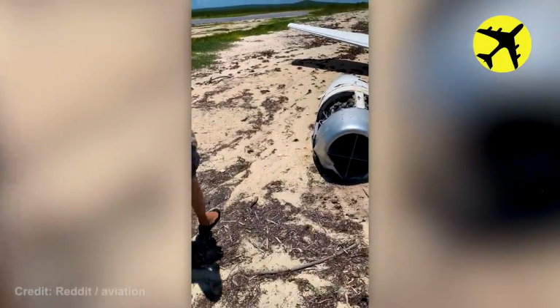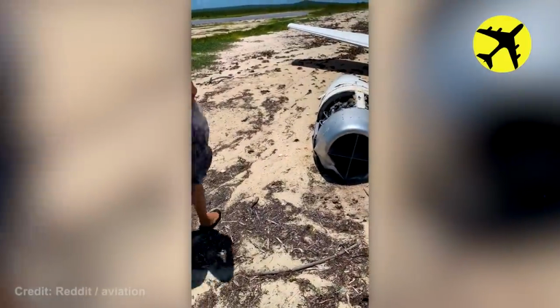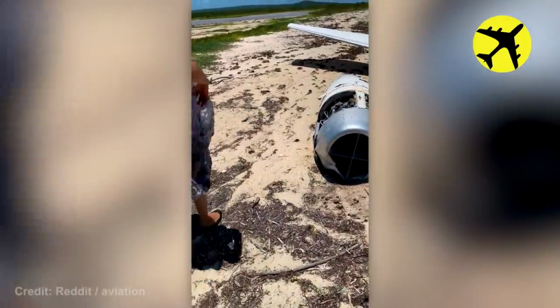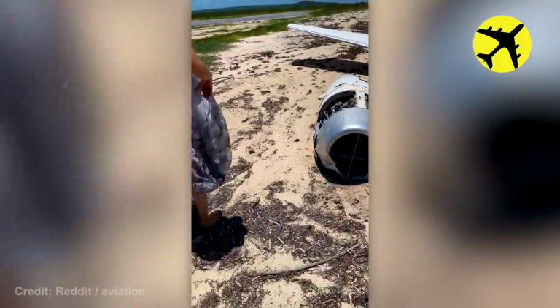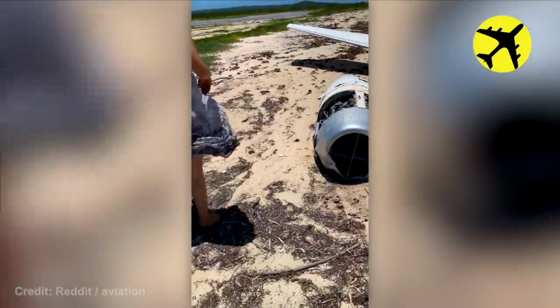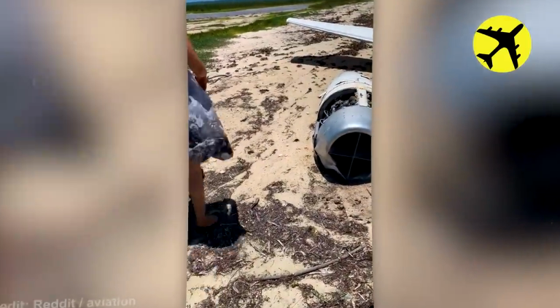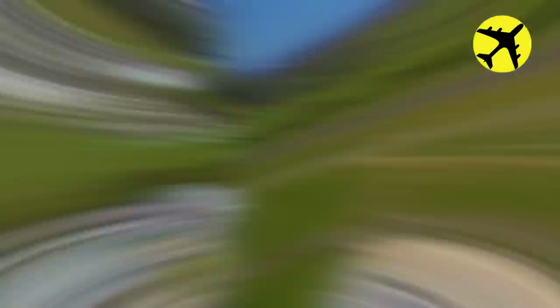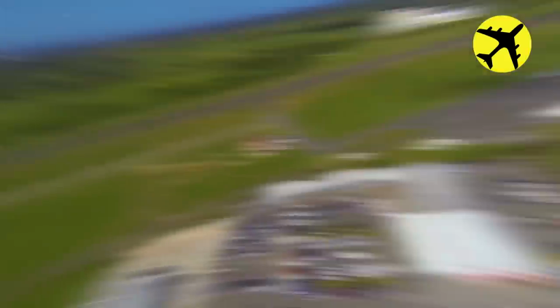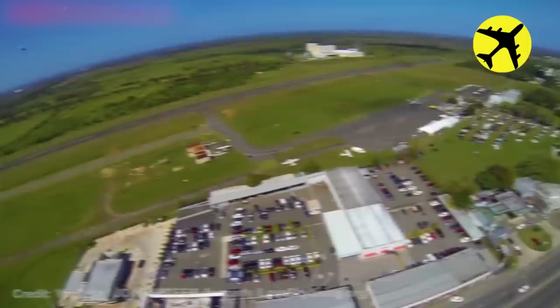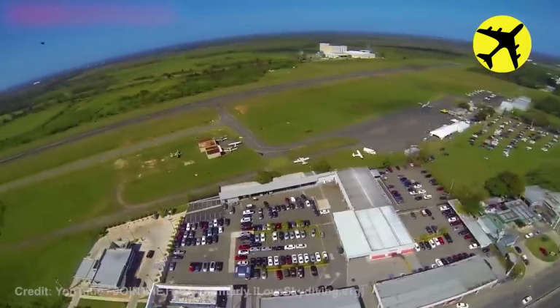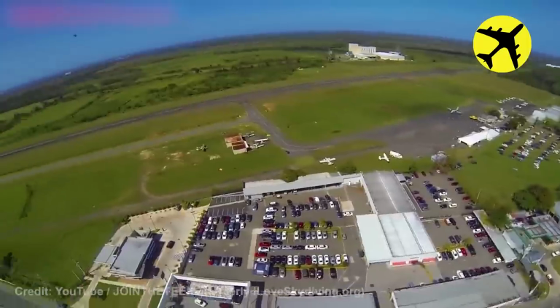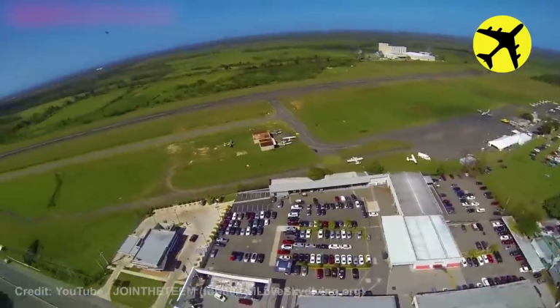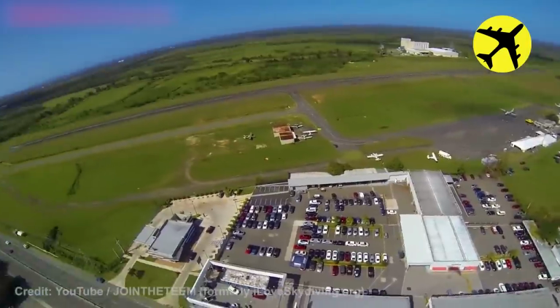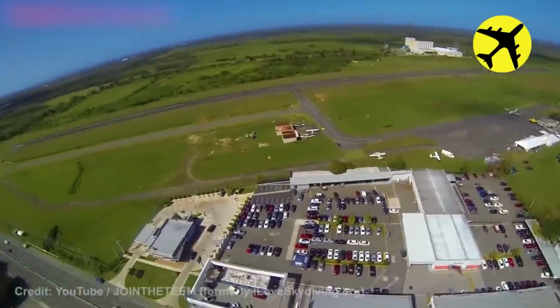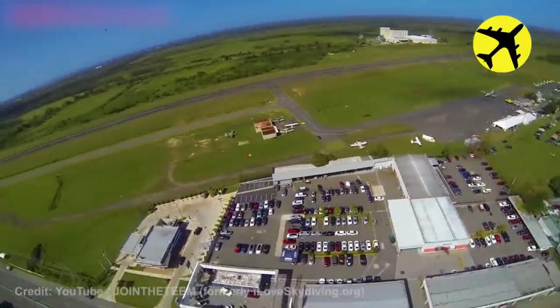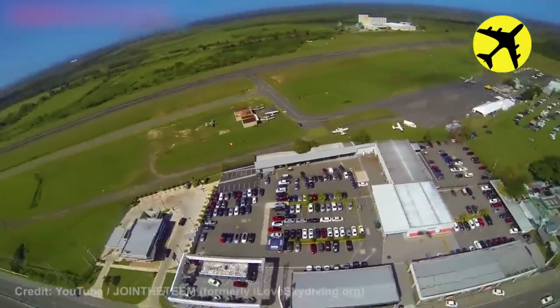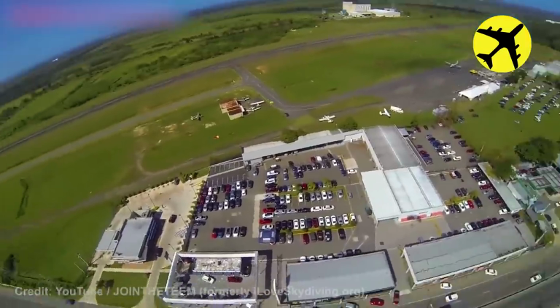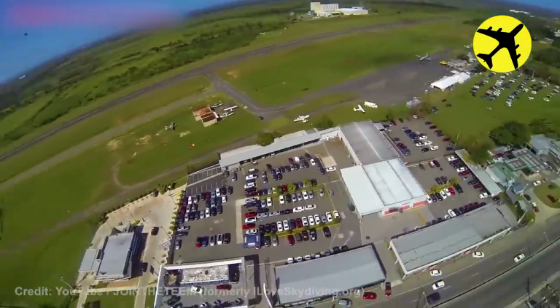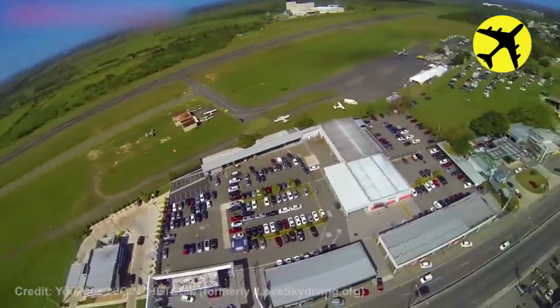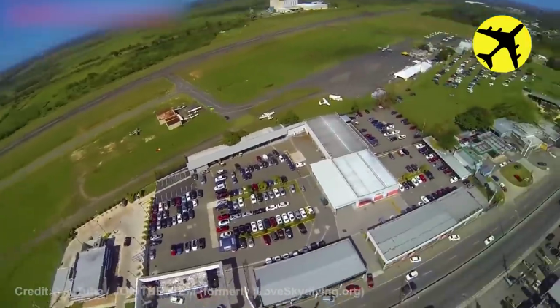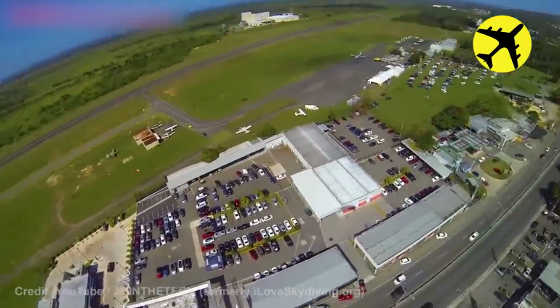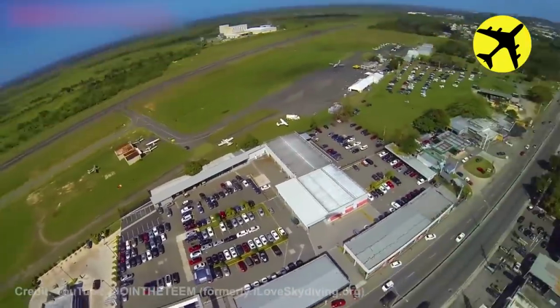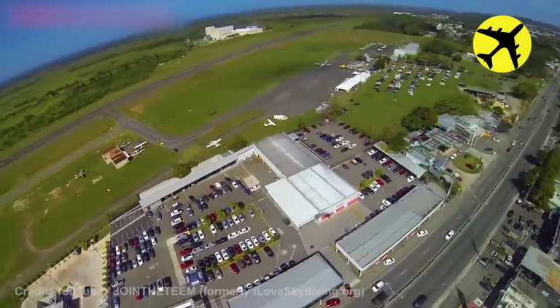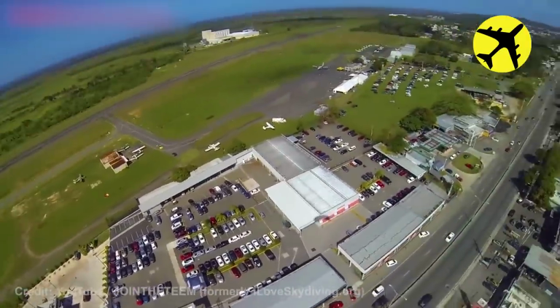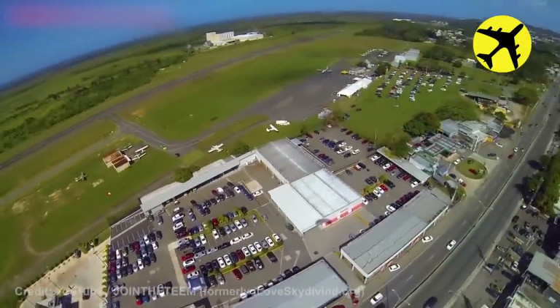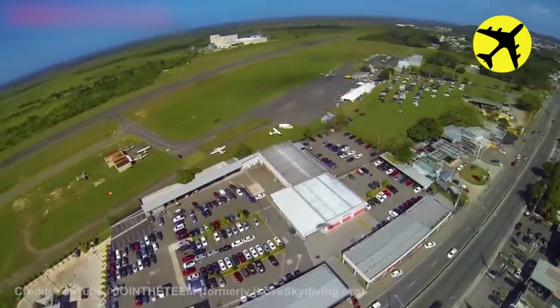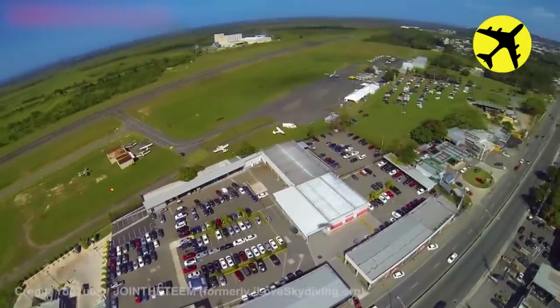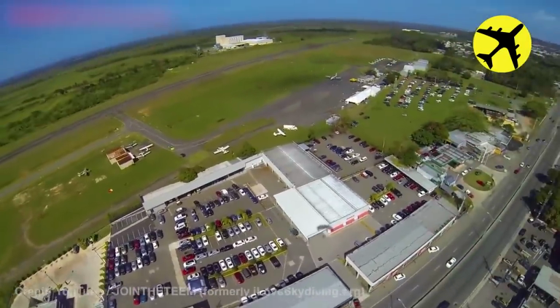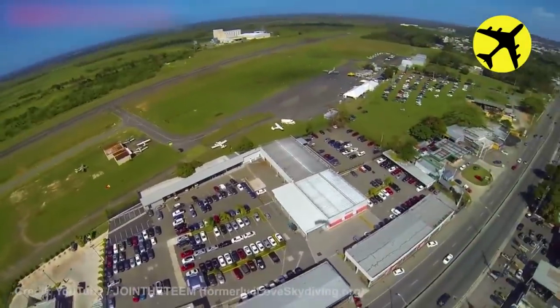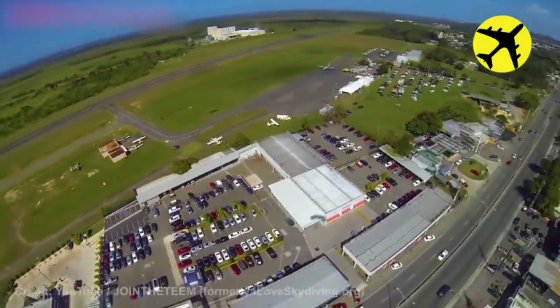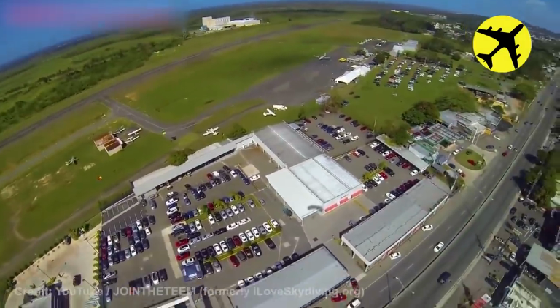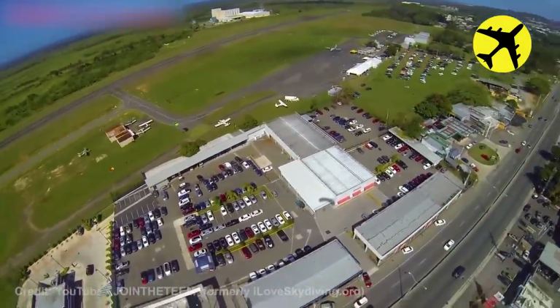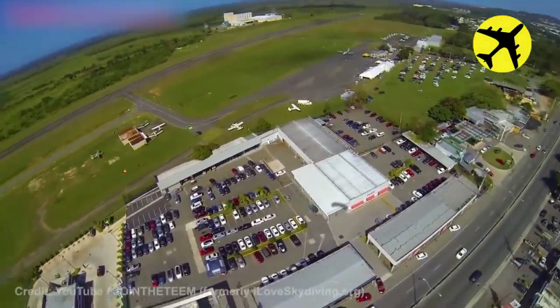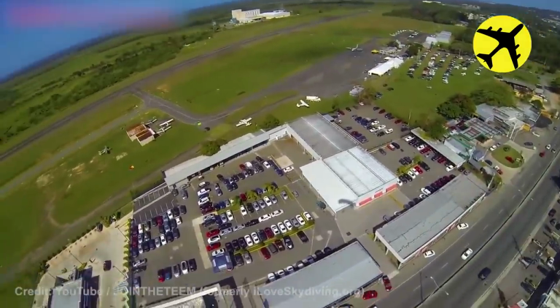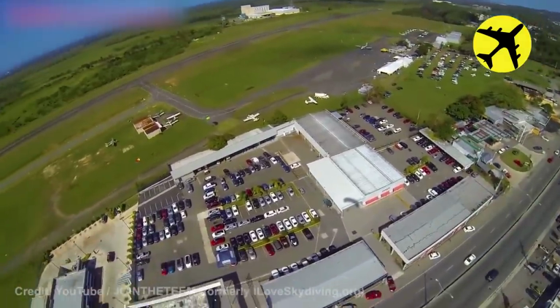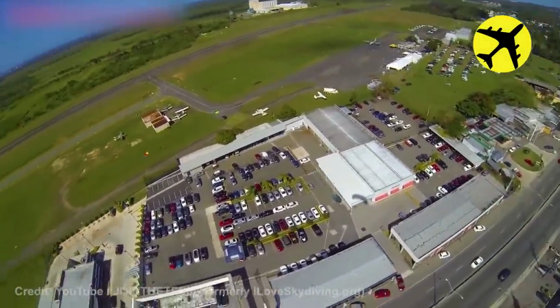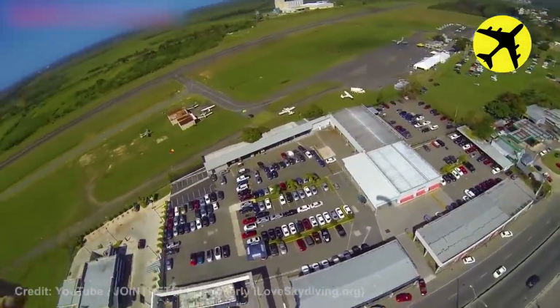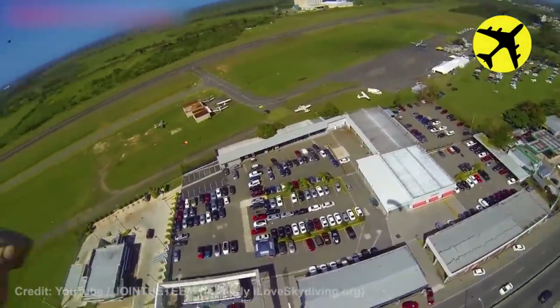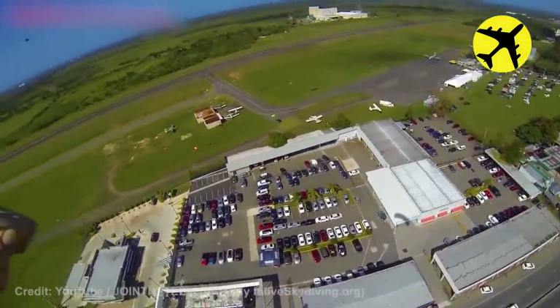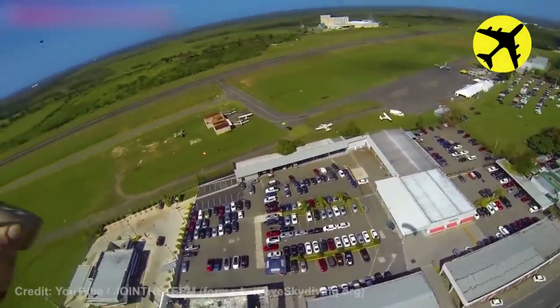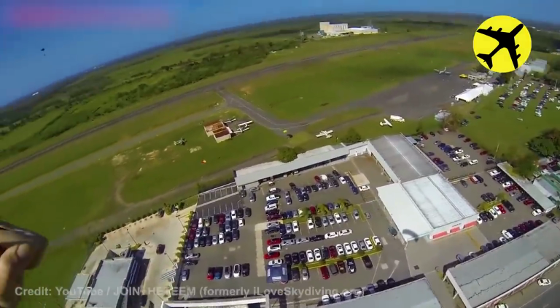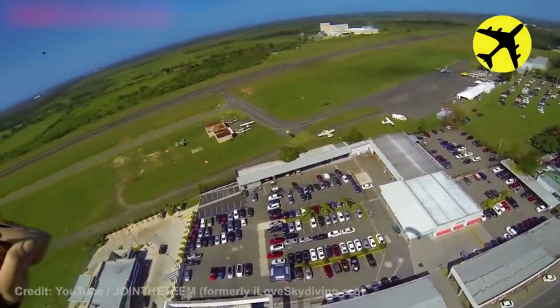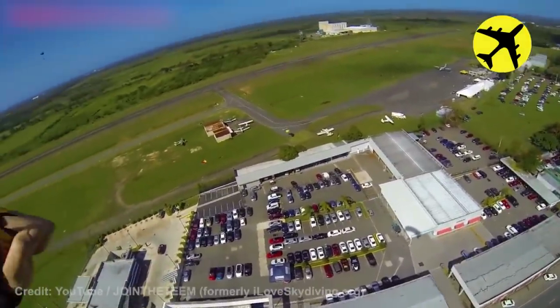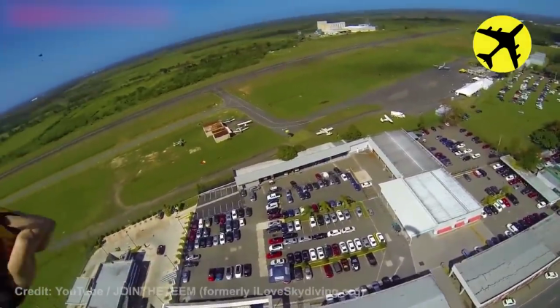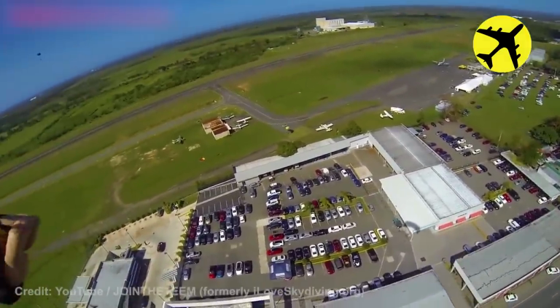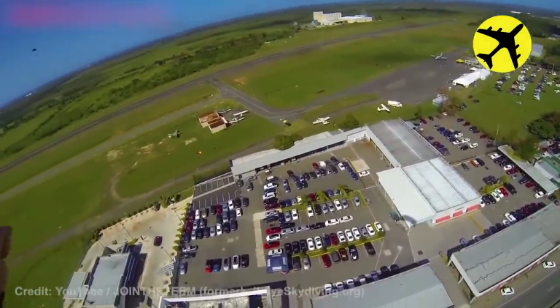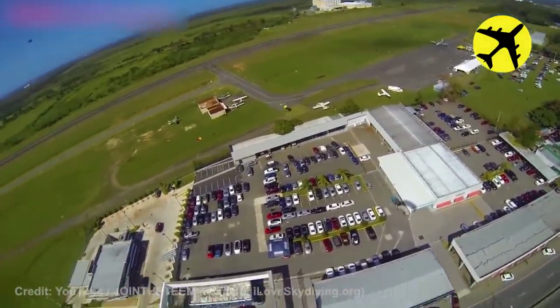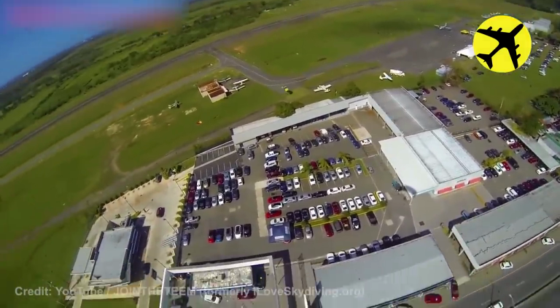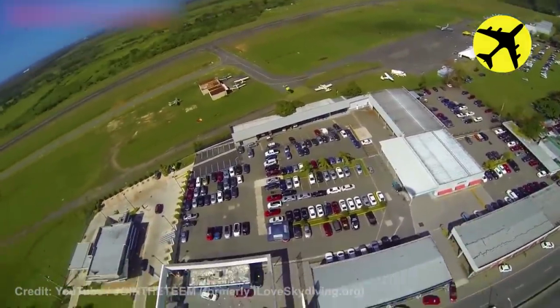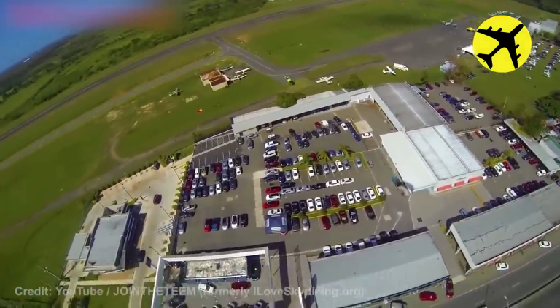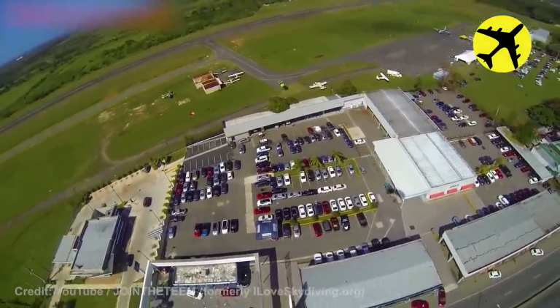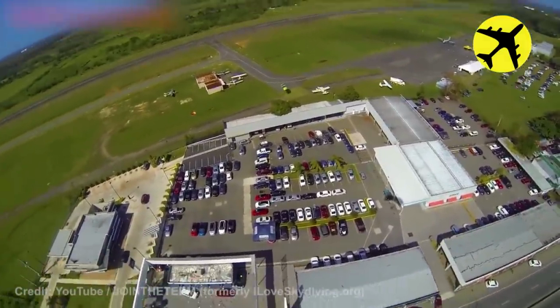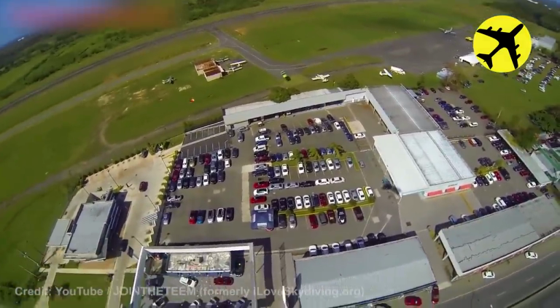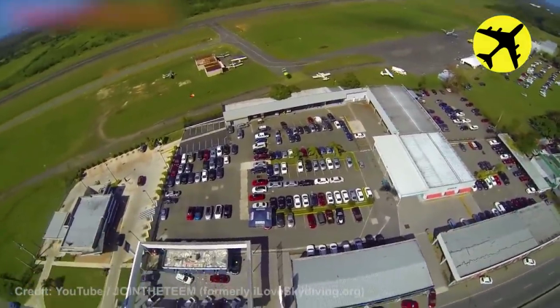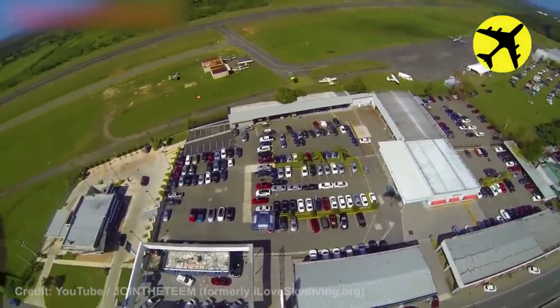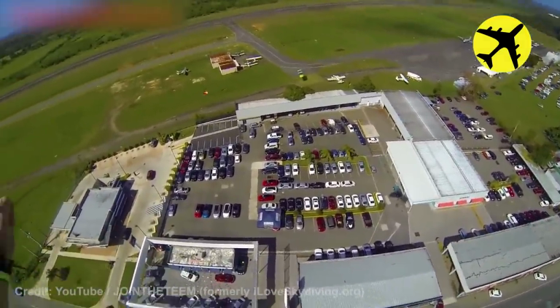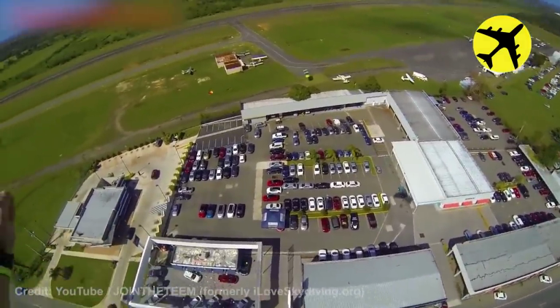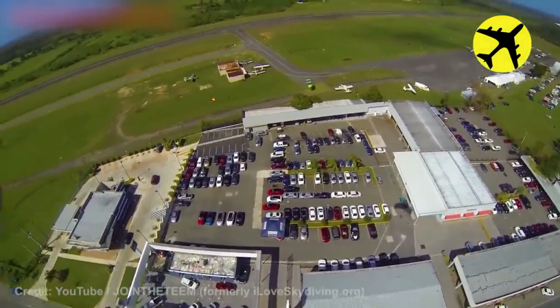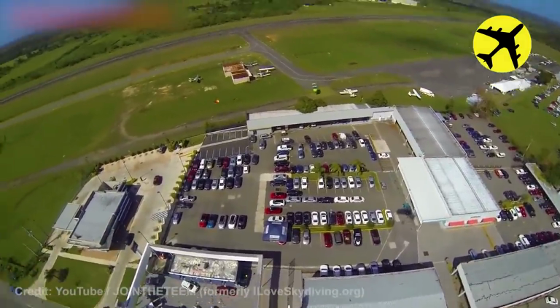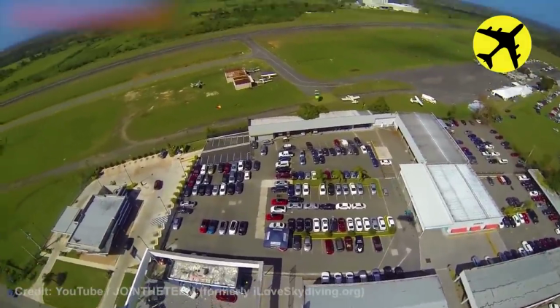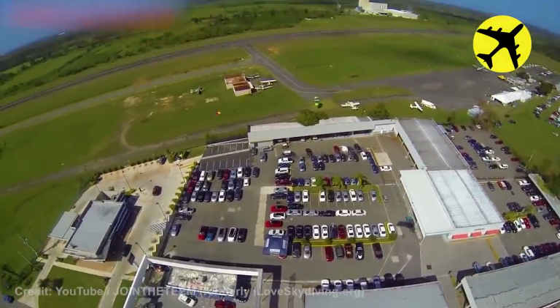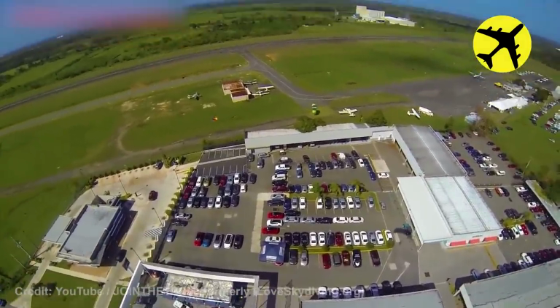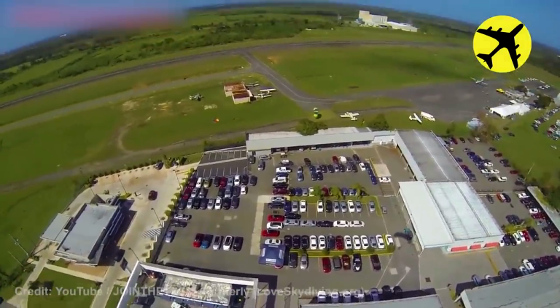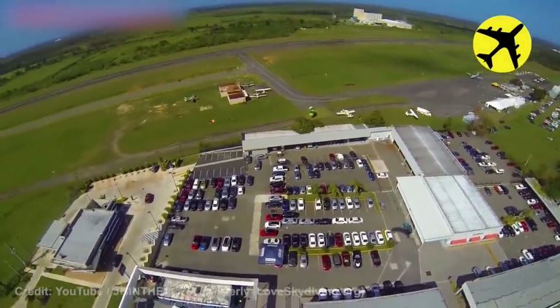Take a look at this skydiver as he lands on this parking lot, filmed from his point of view.